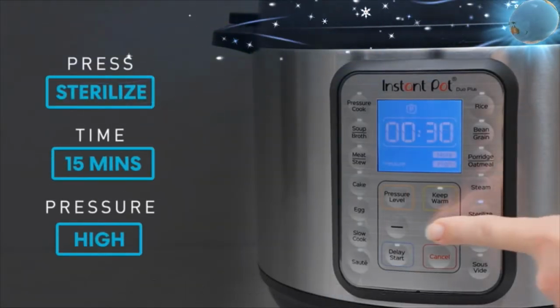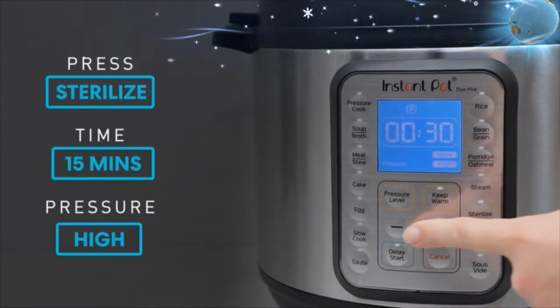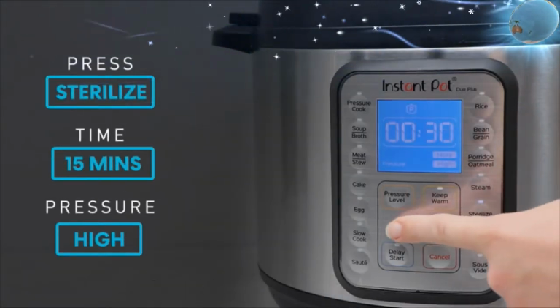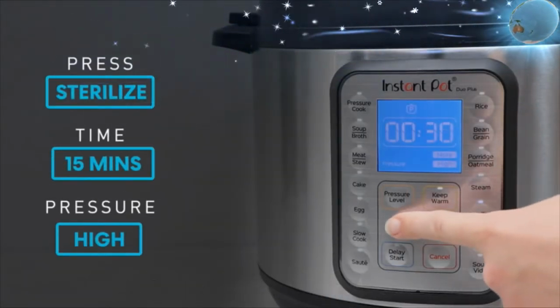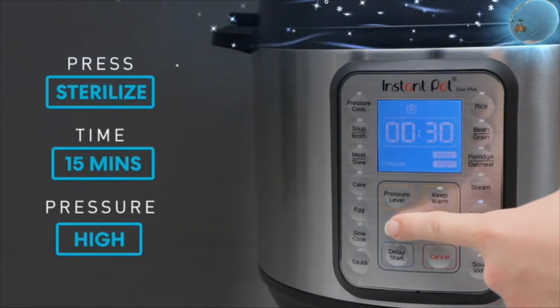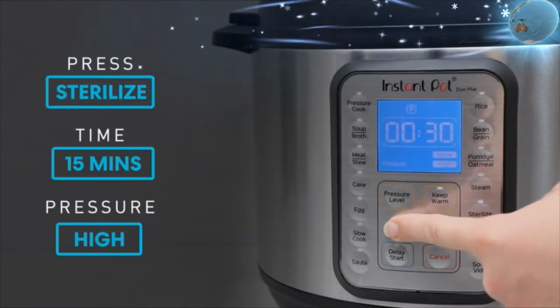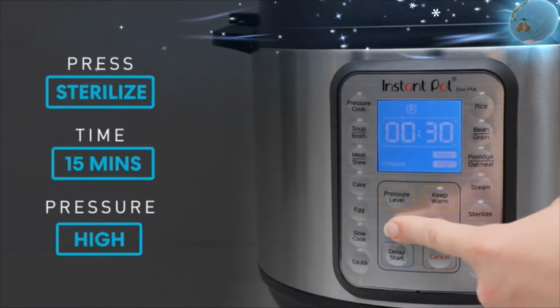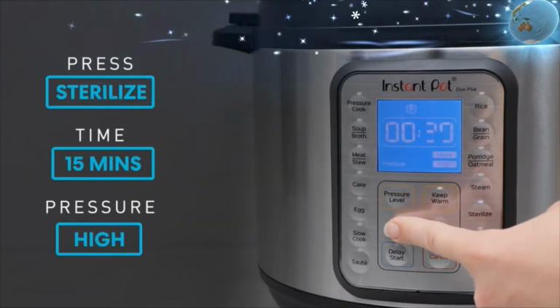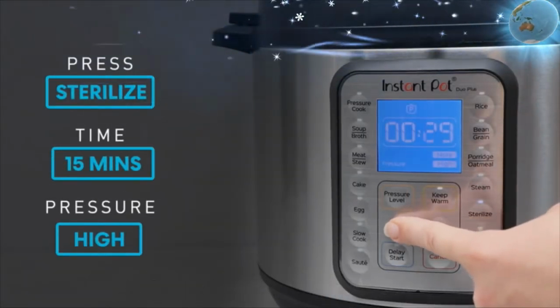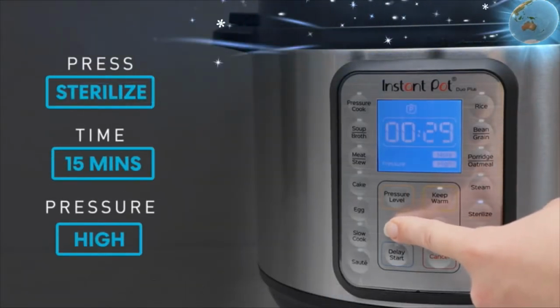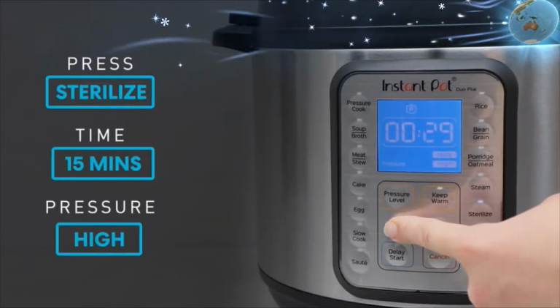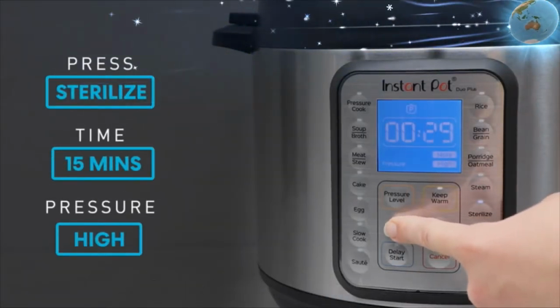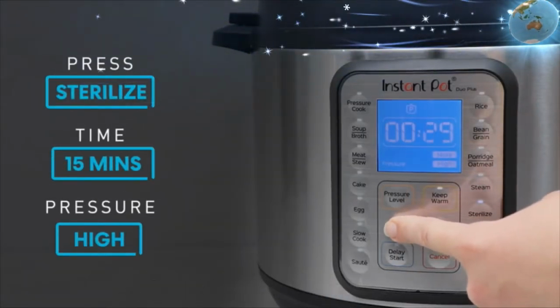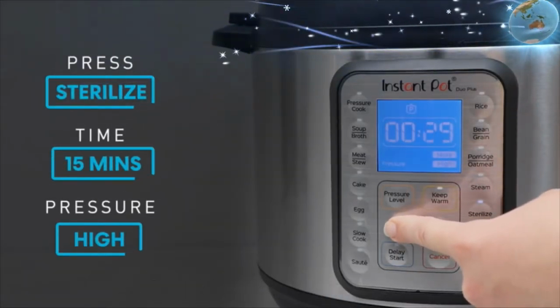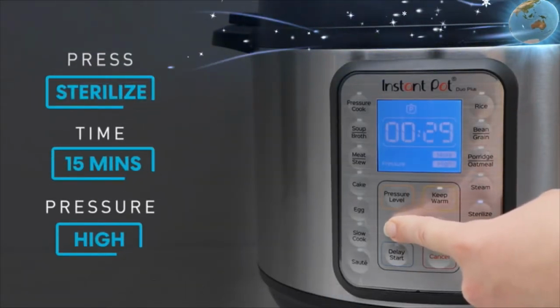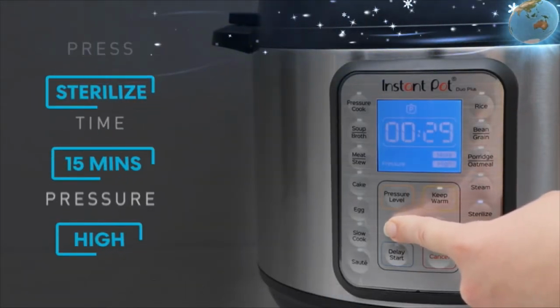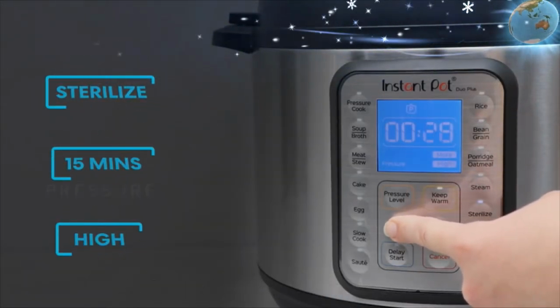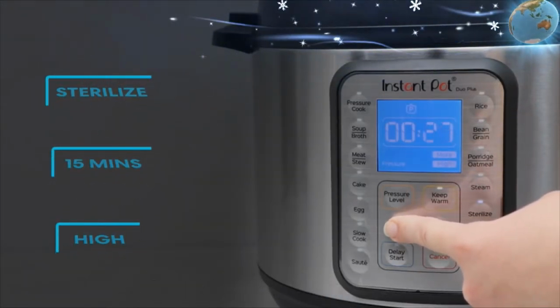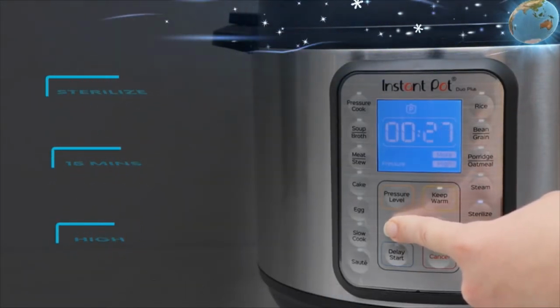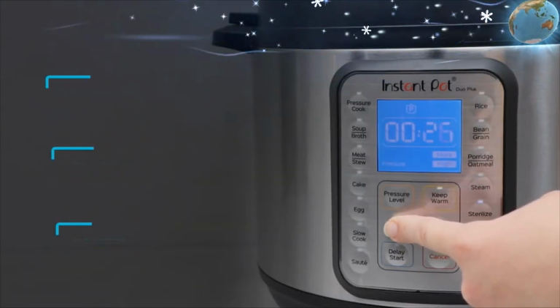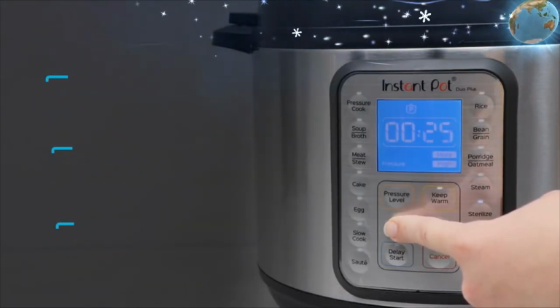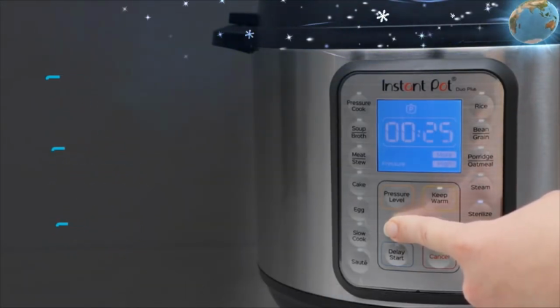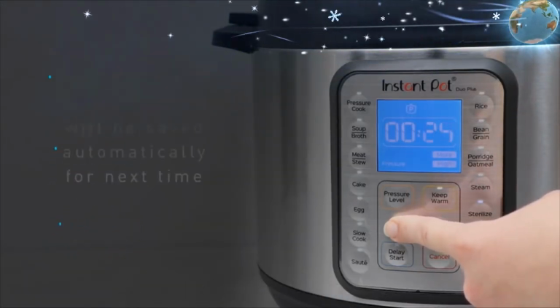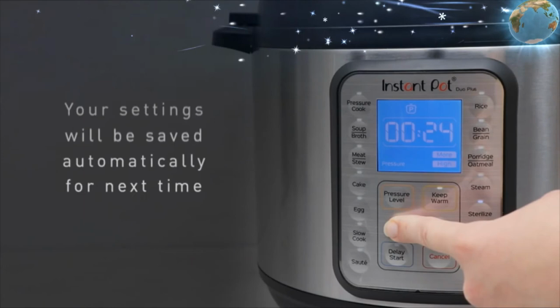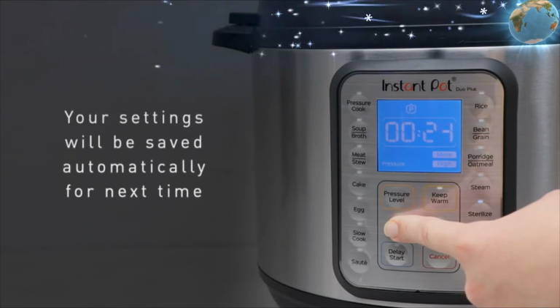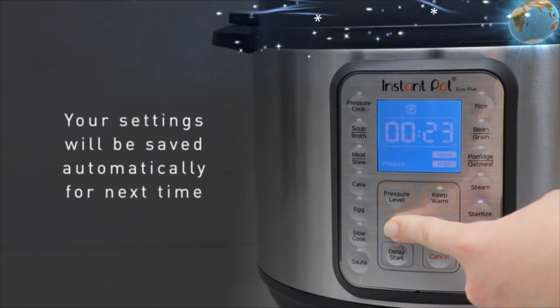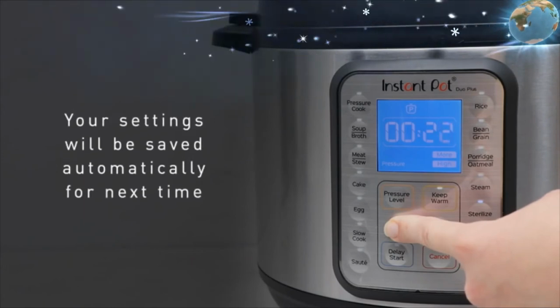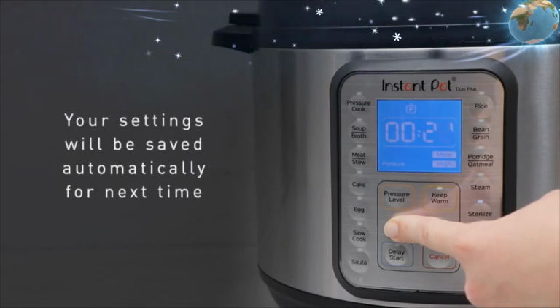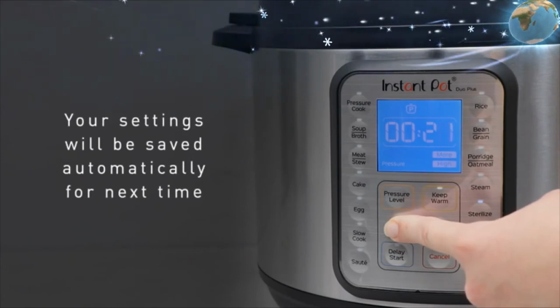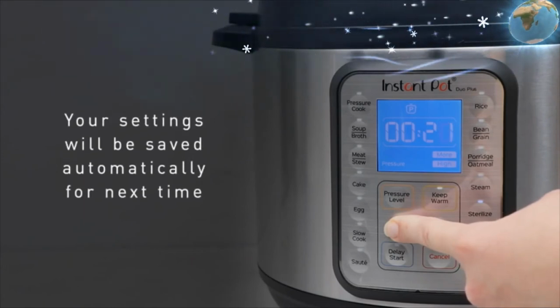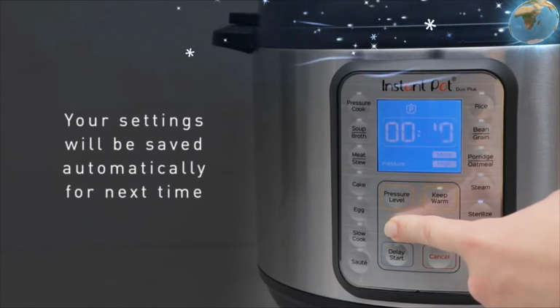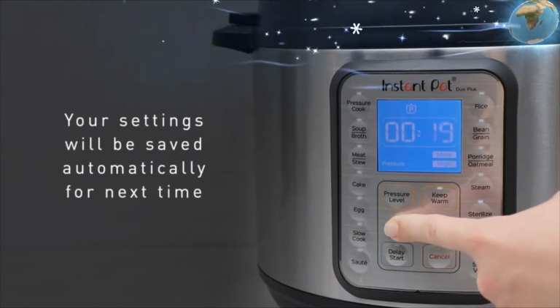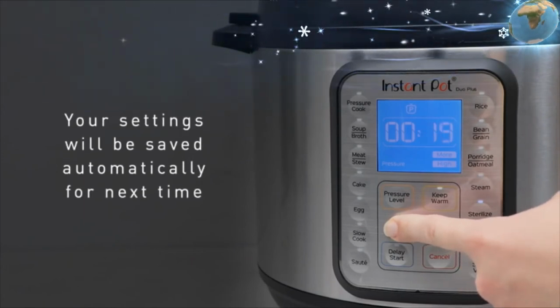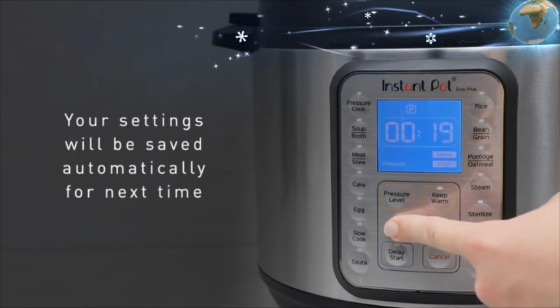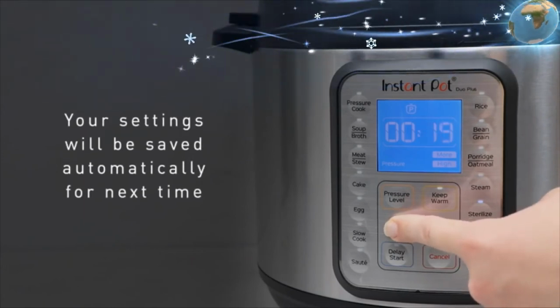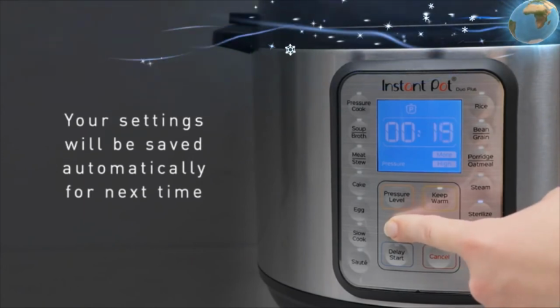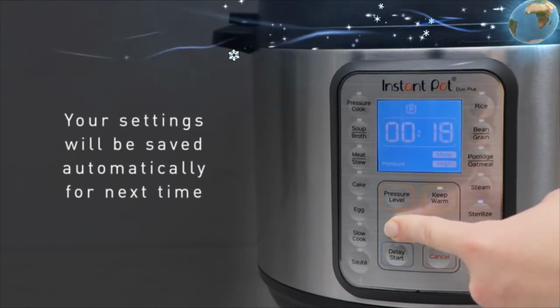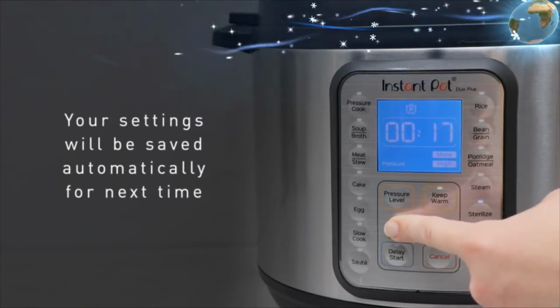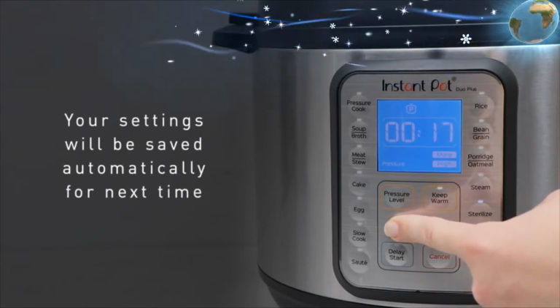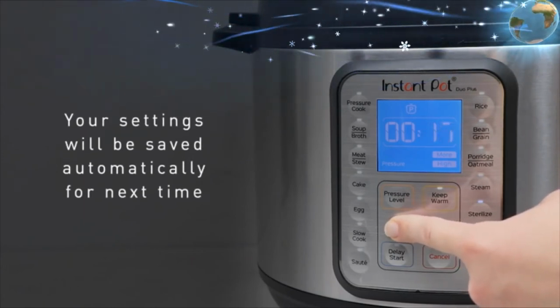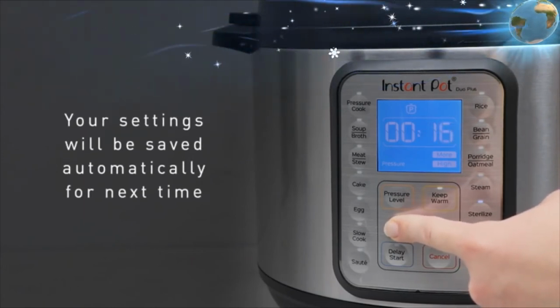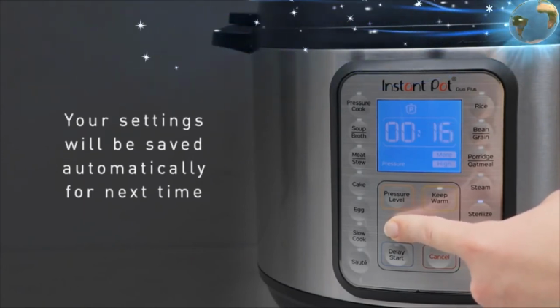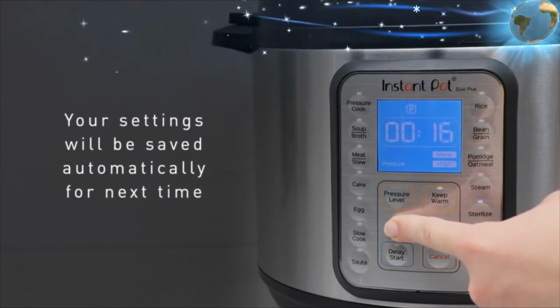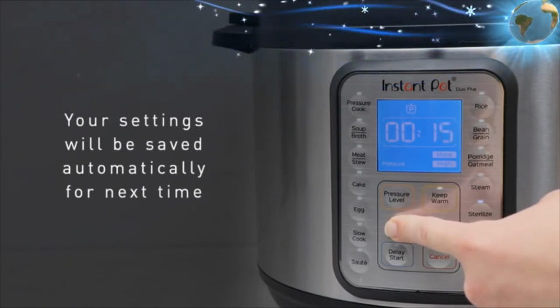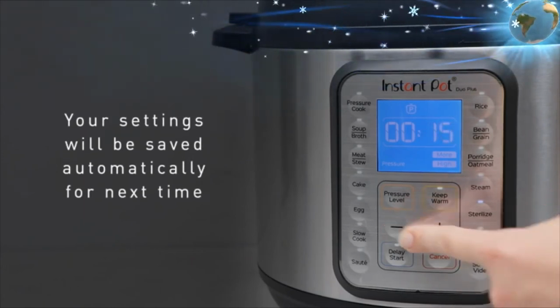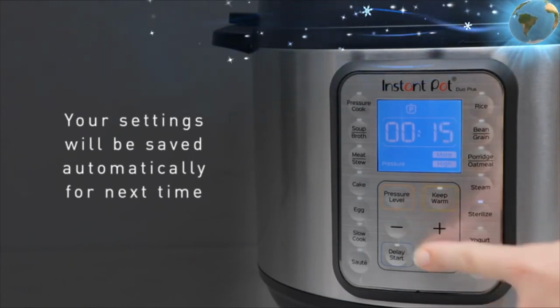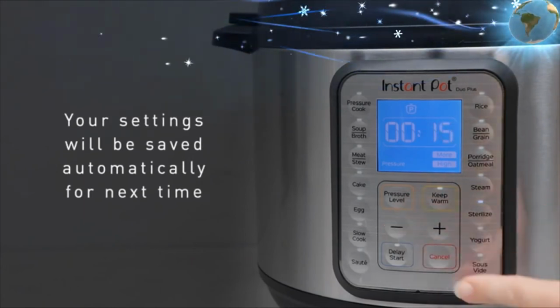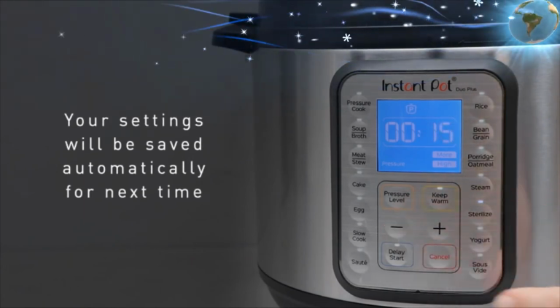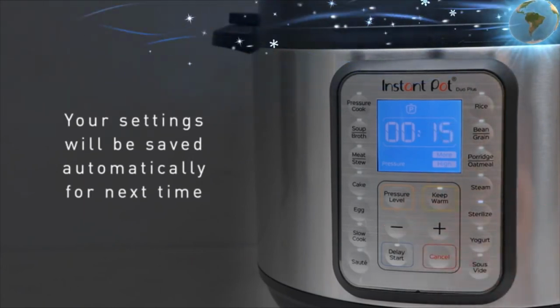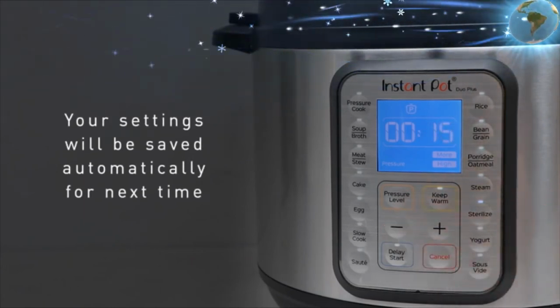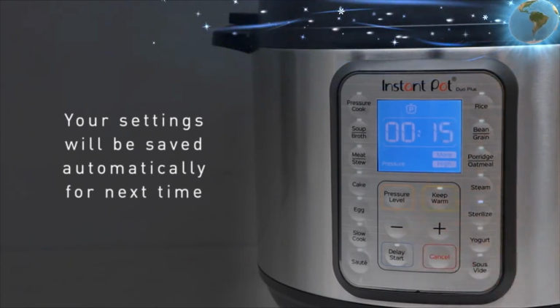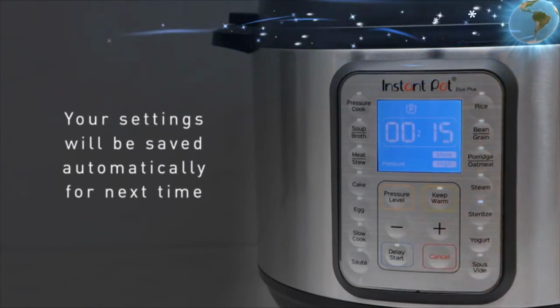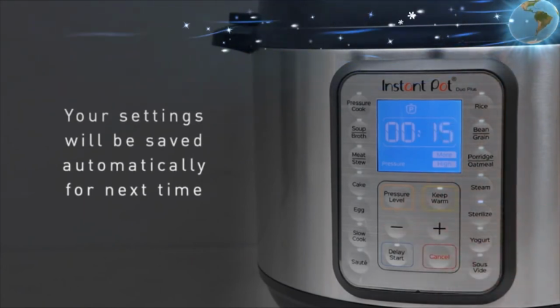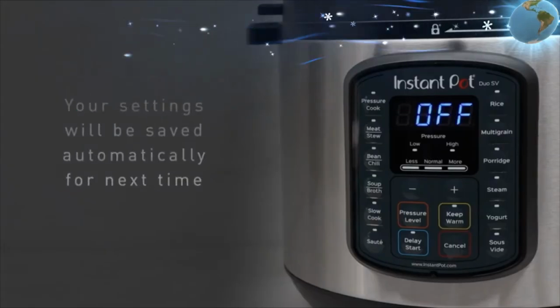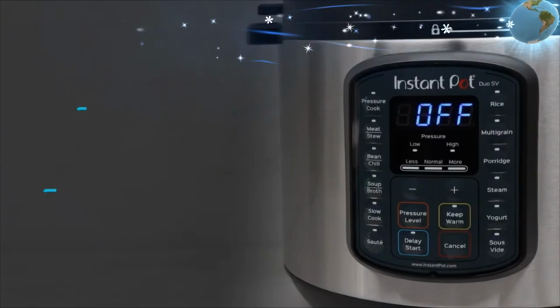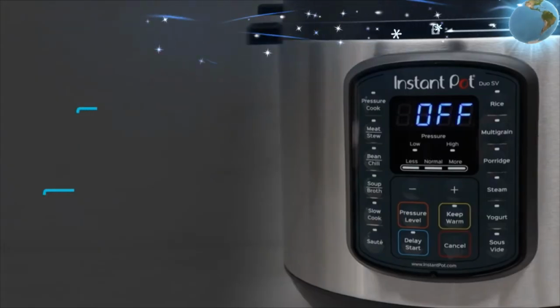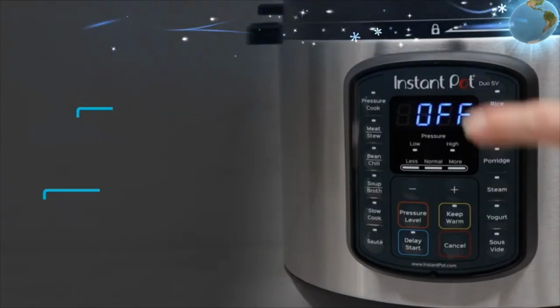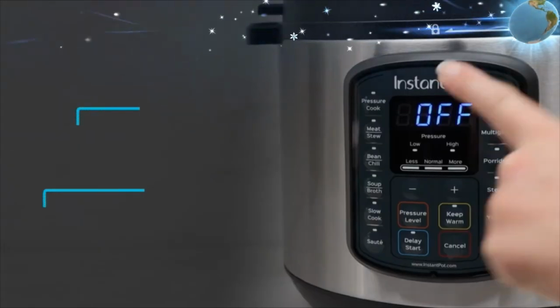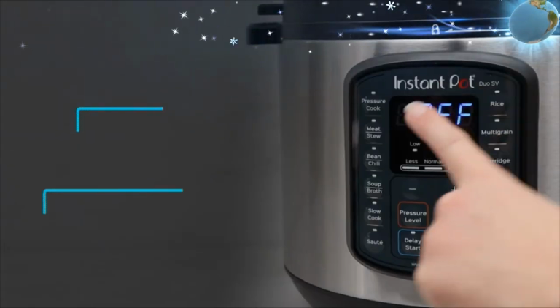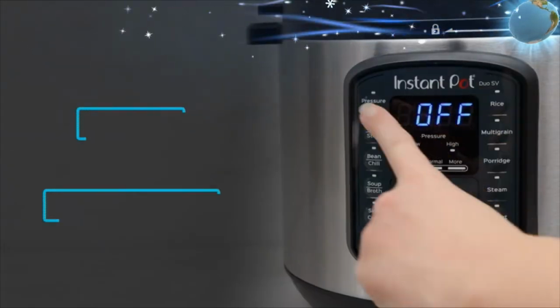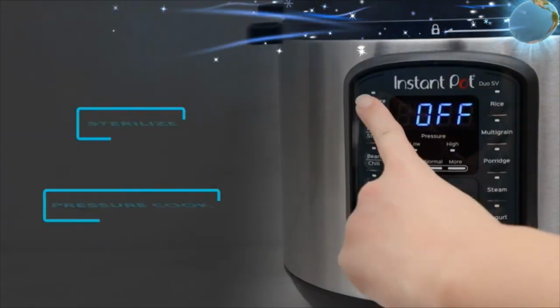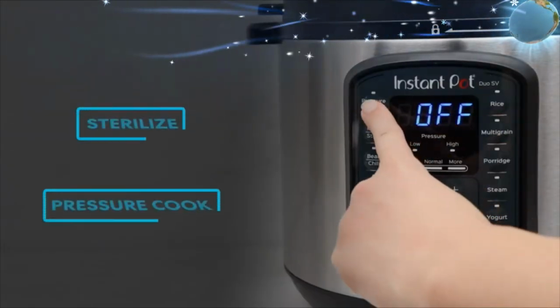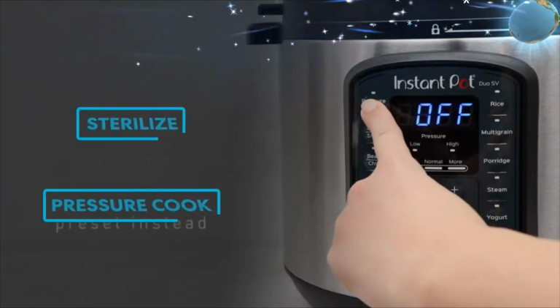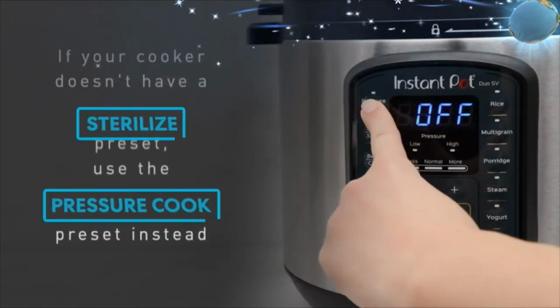The powerful 1500-watt heating element reduces preheating and cooking time, cooking up to 70% faster — from frozen to golden in minutes. Buy this product and subscribe to my channel and share my videos.